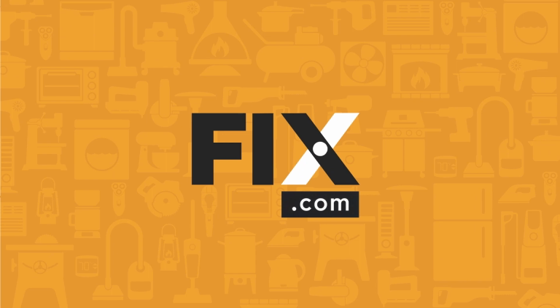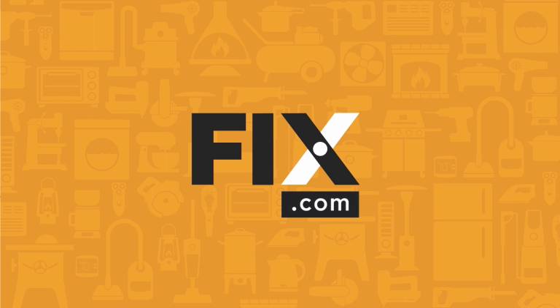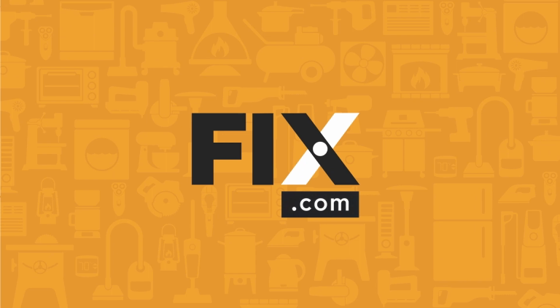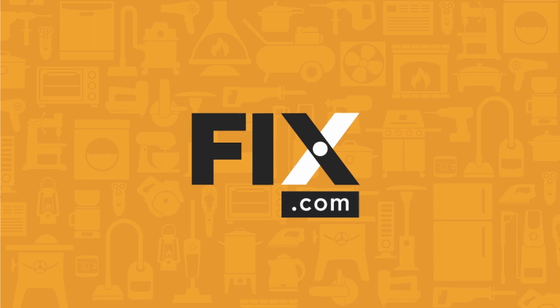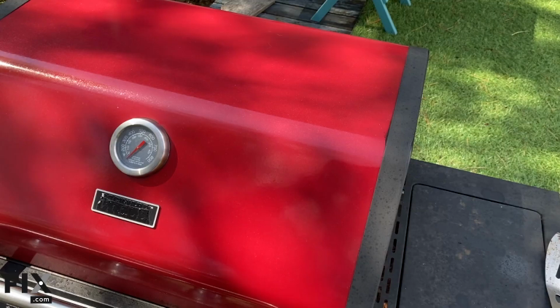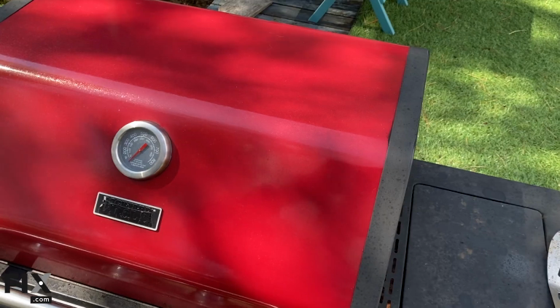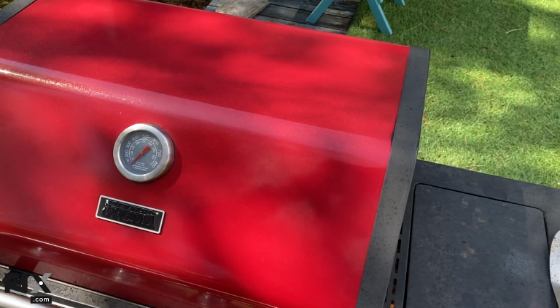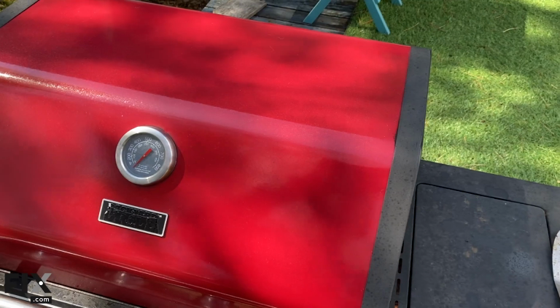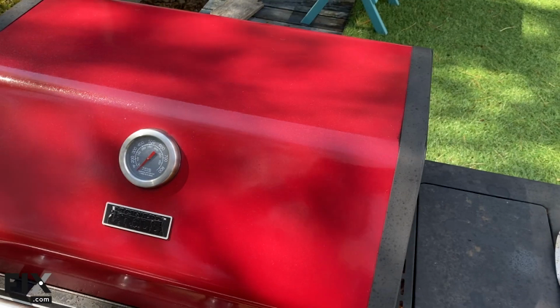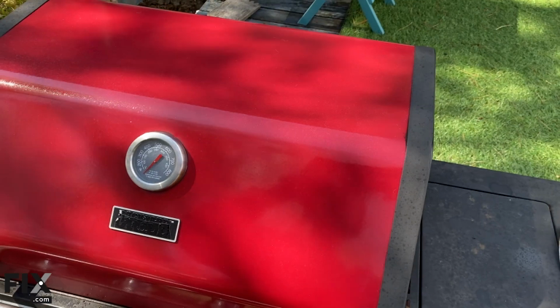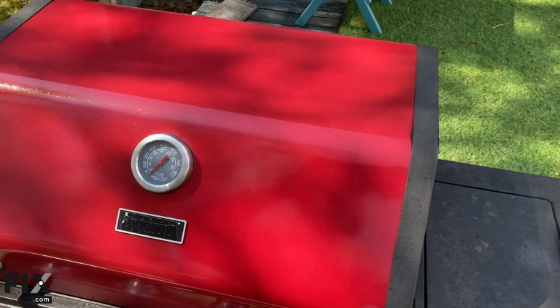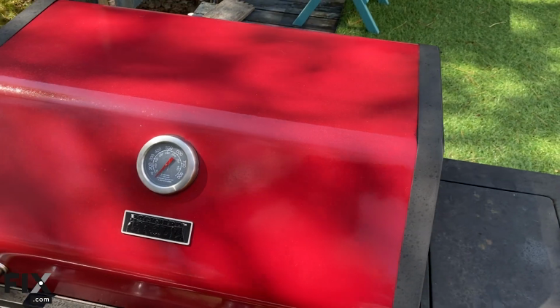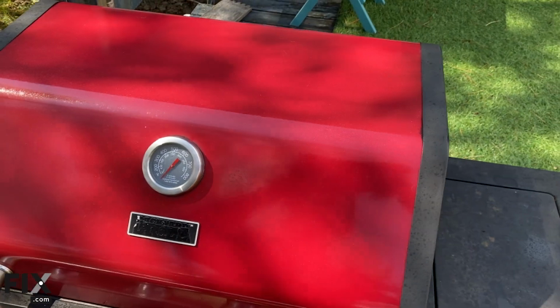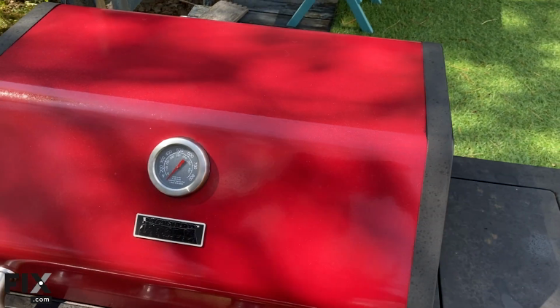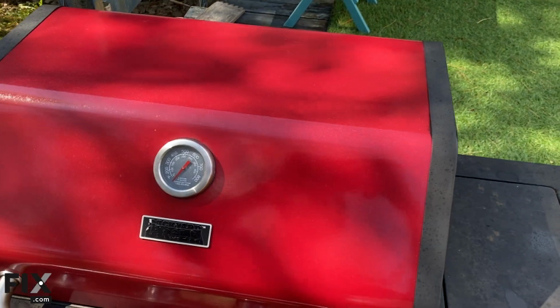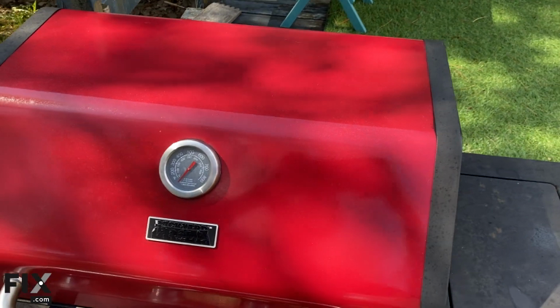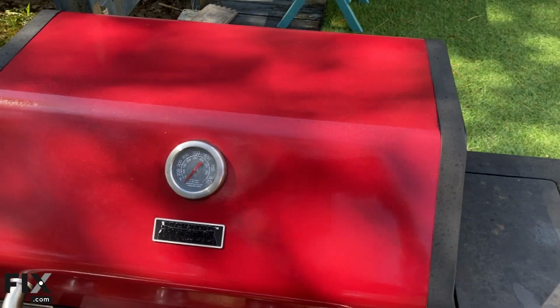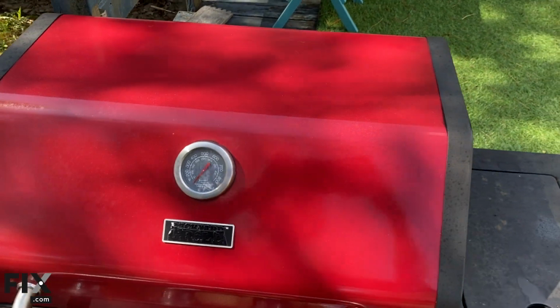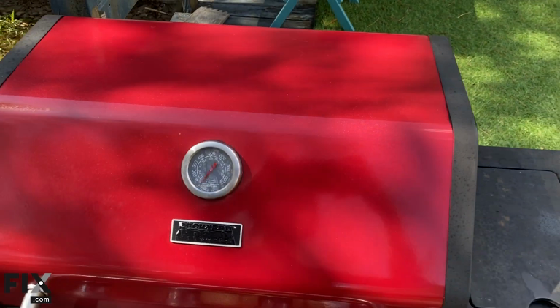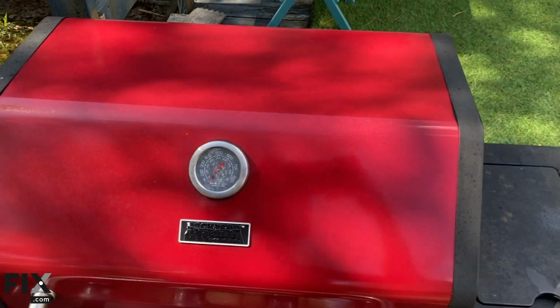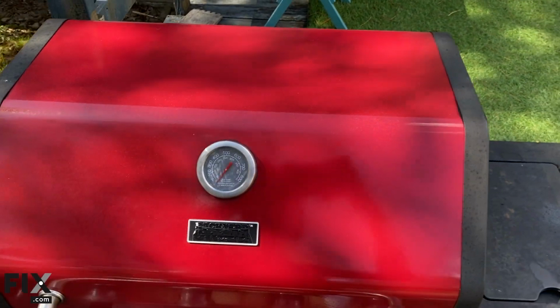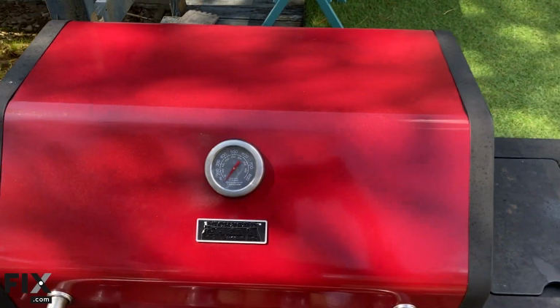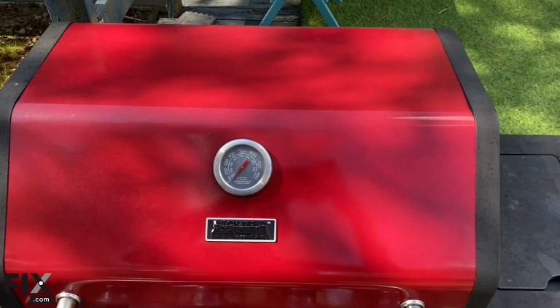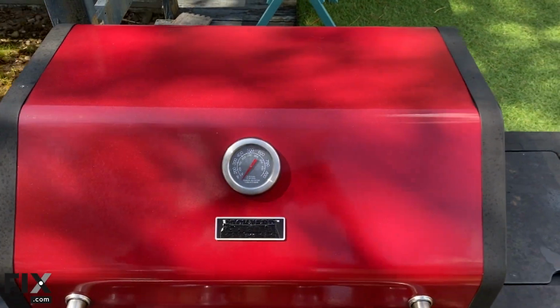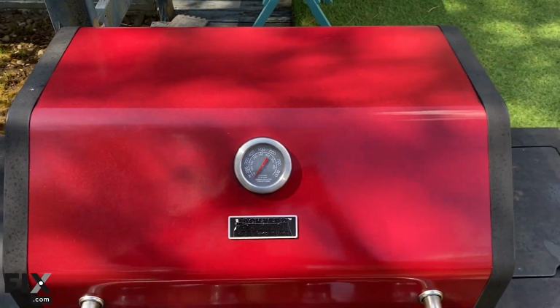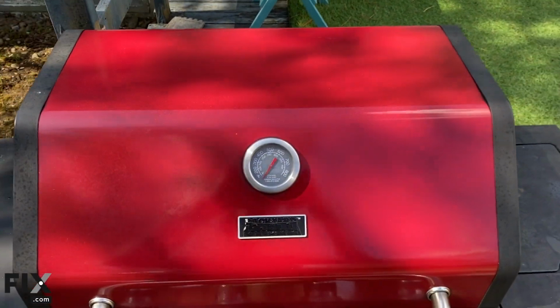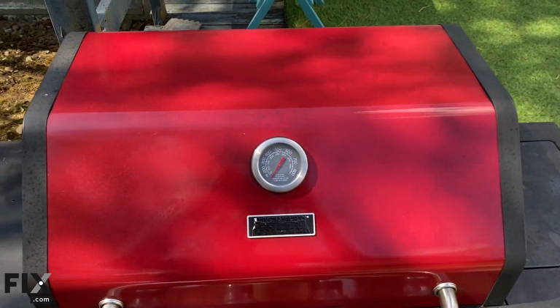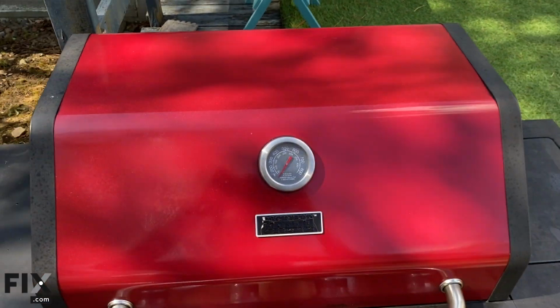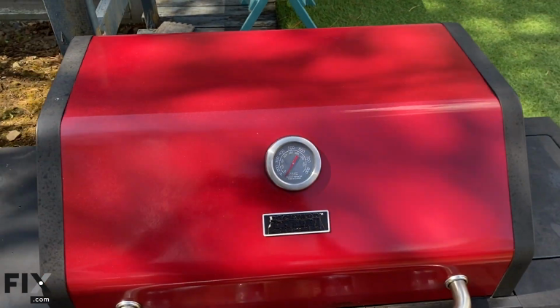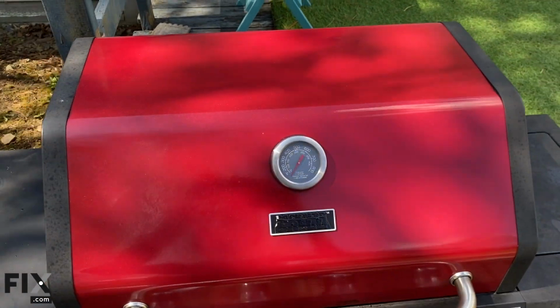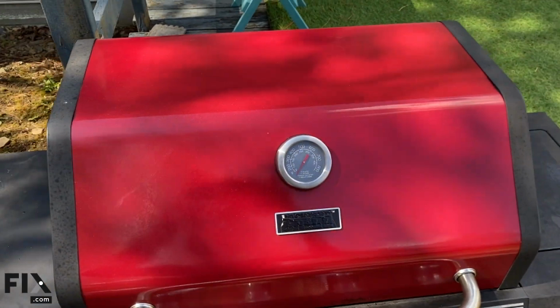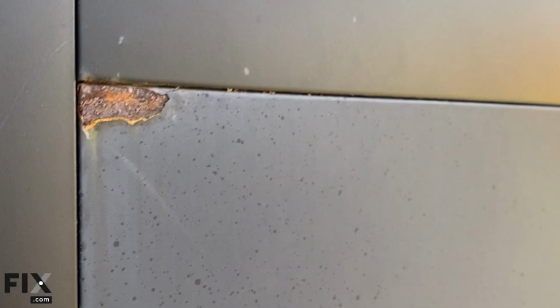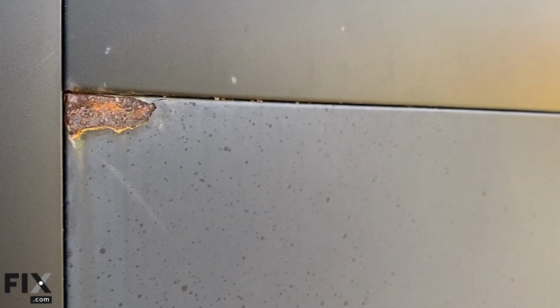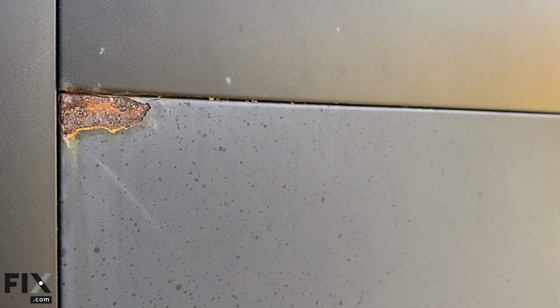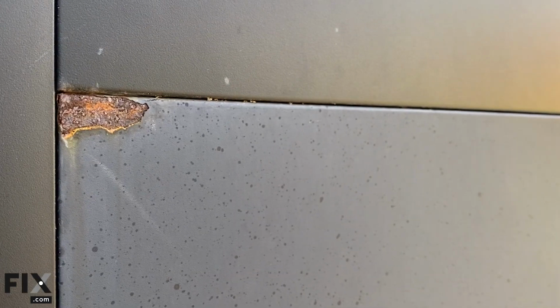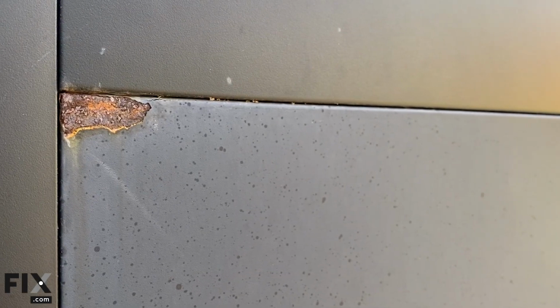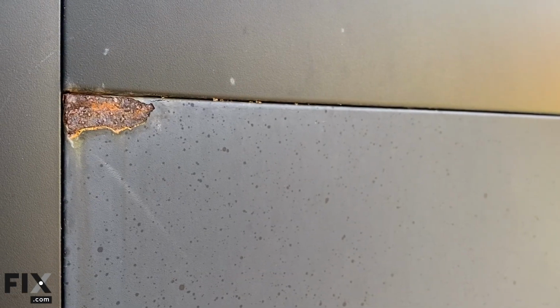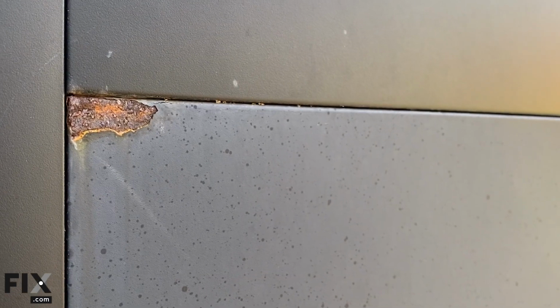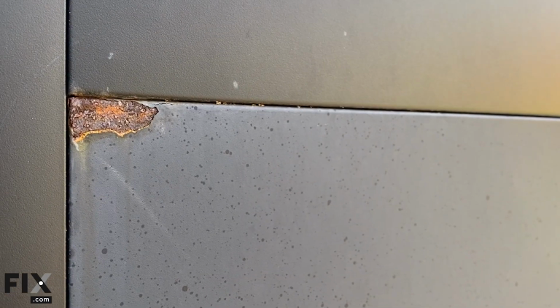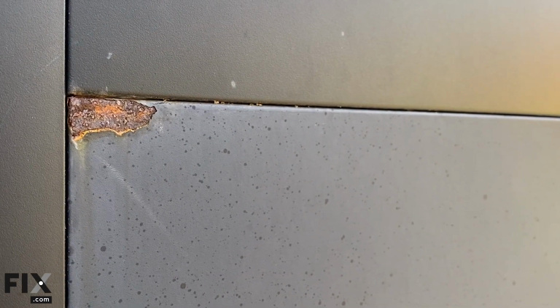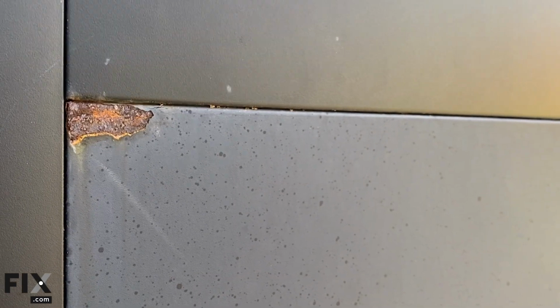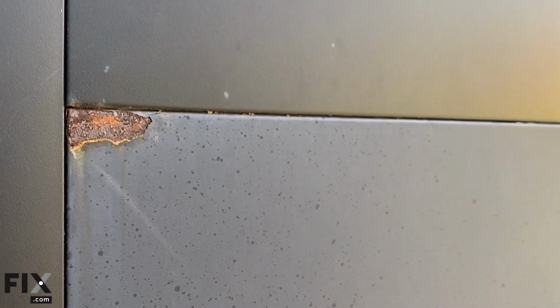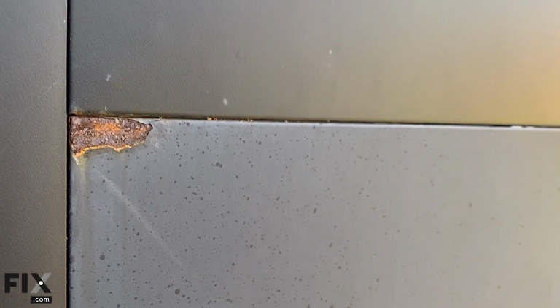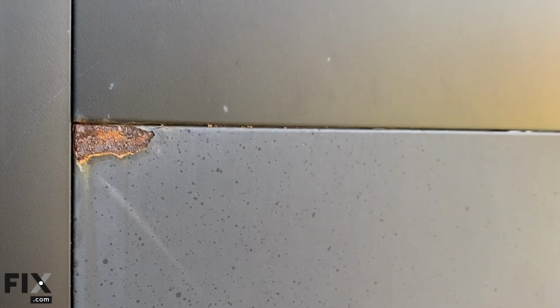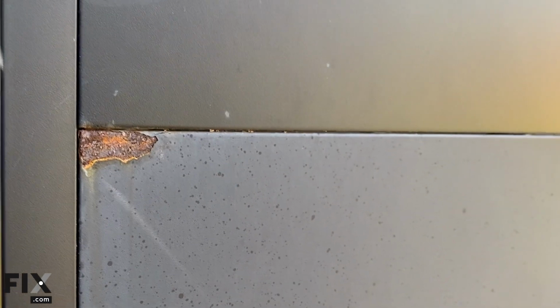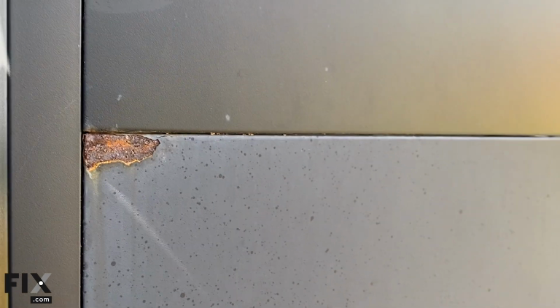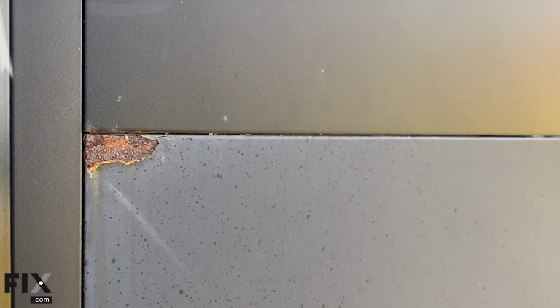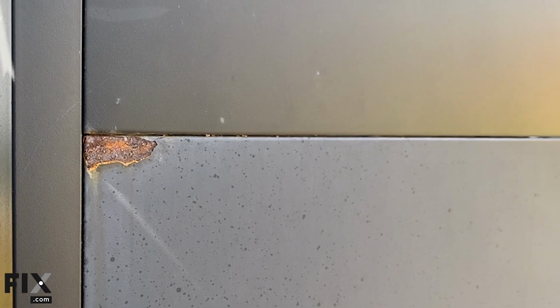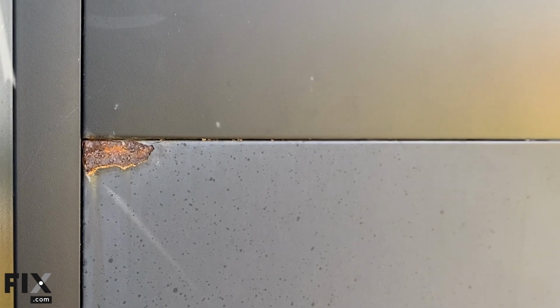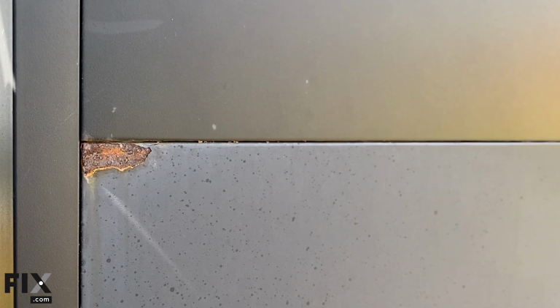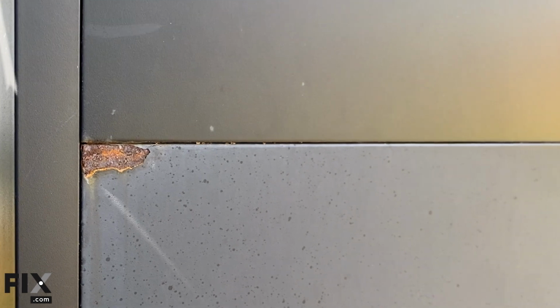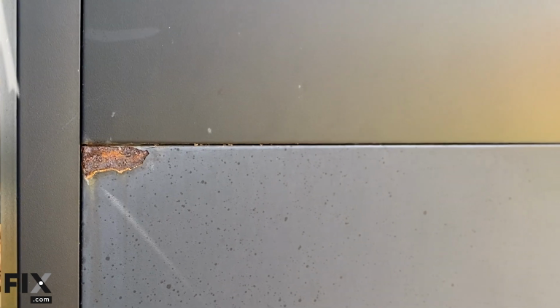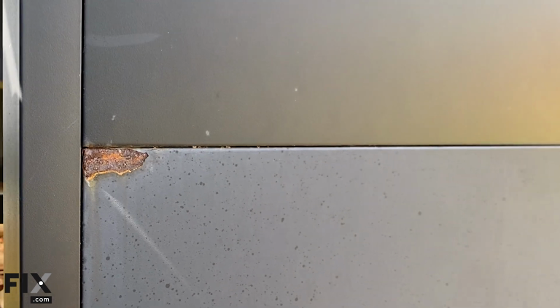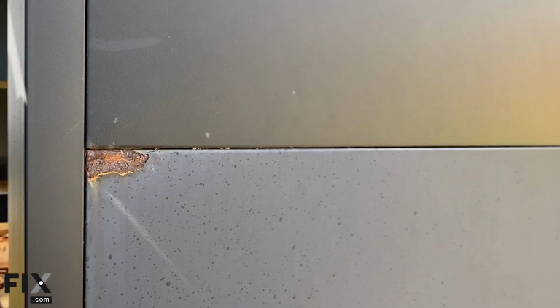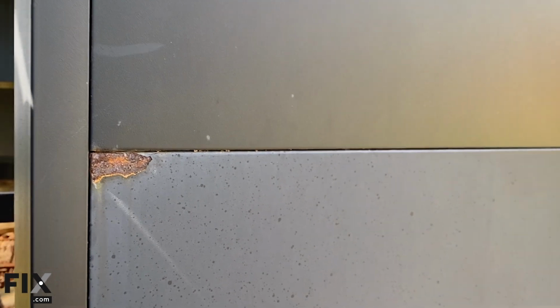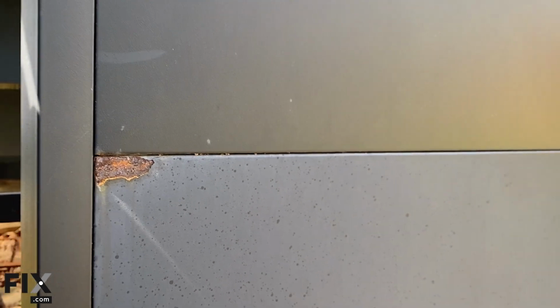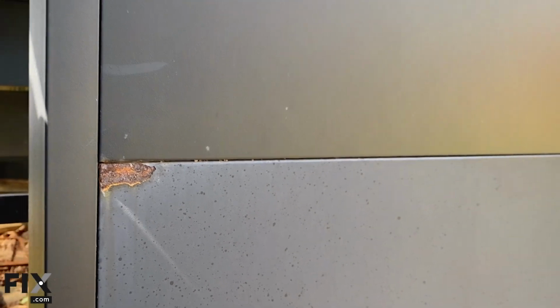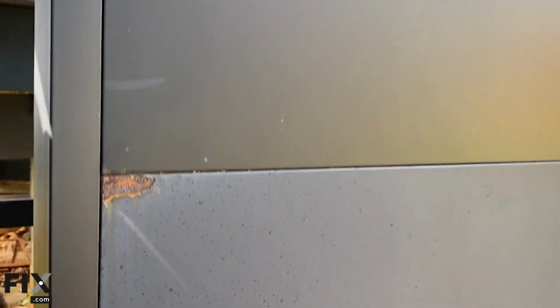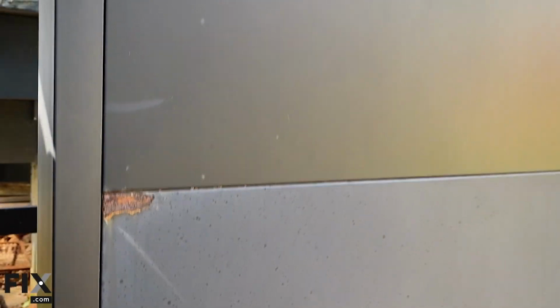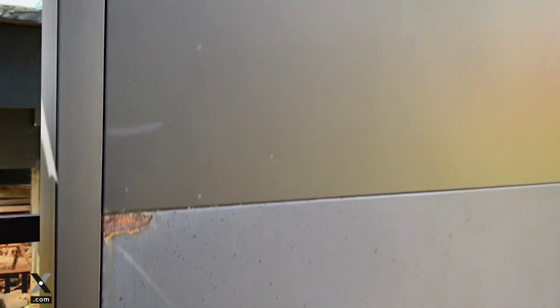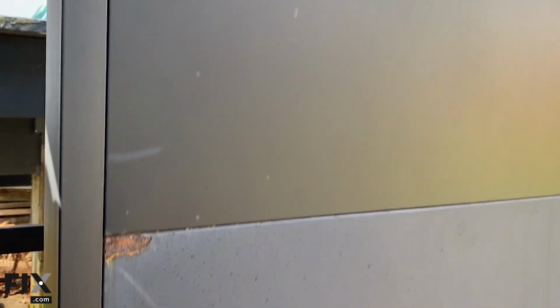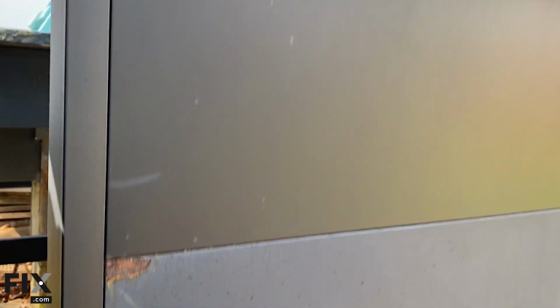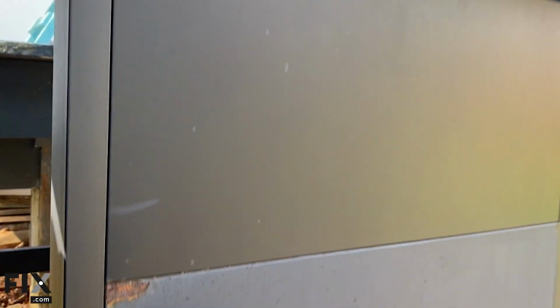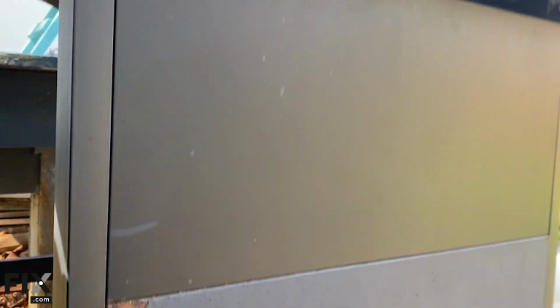First, inspect the exterior of the grill for any signs of wear or corrosion. Look for rust or peeling paint, as these can indicate potential issues.